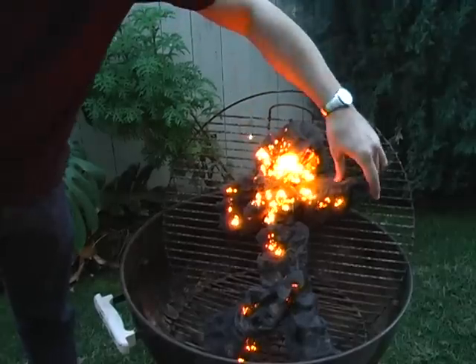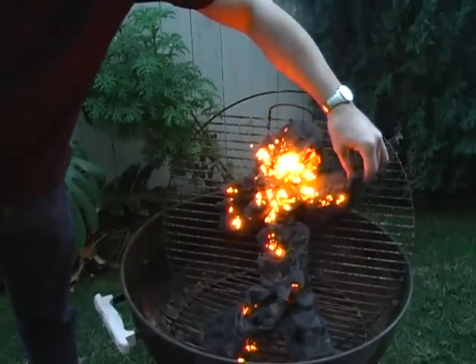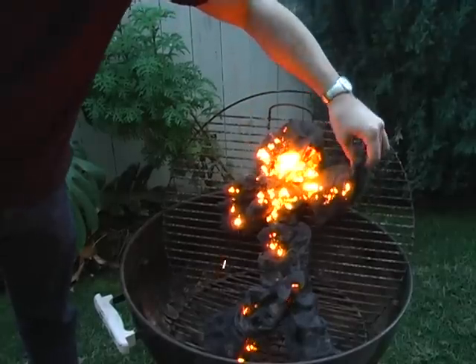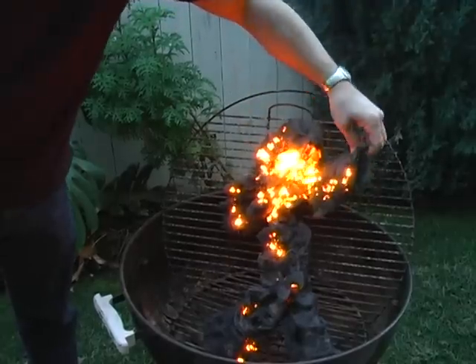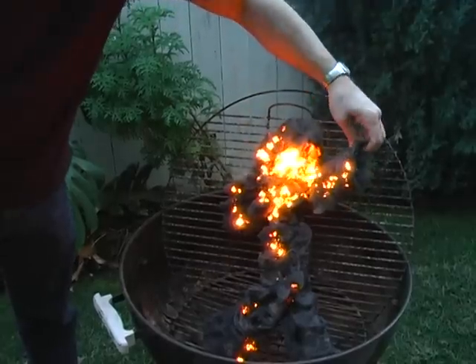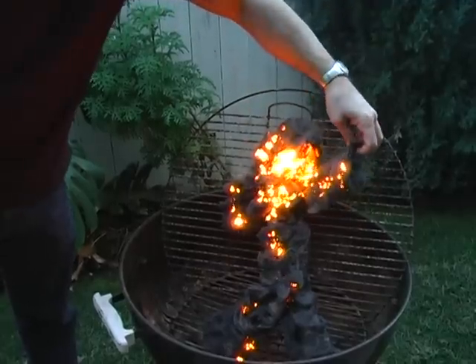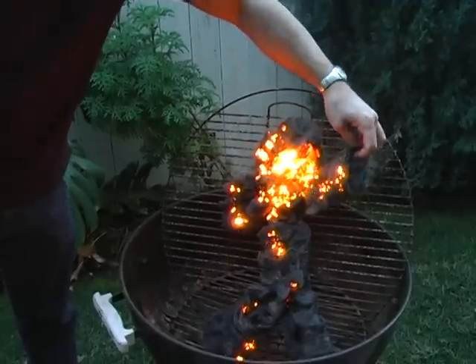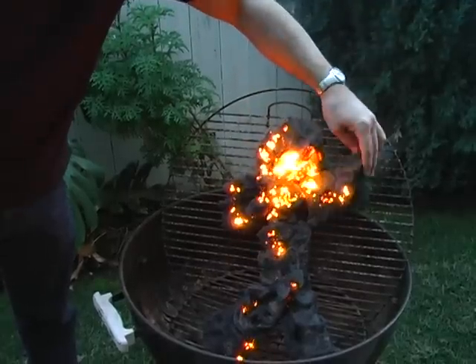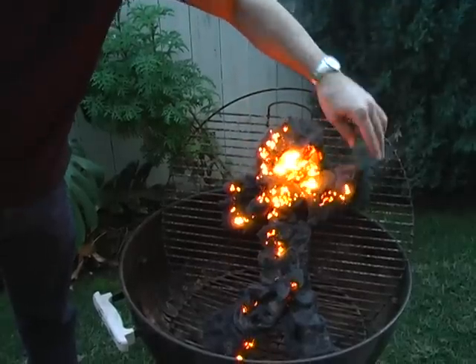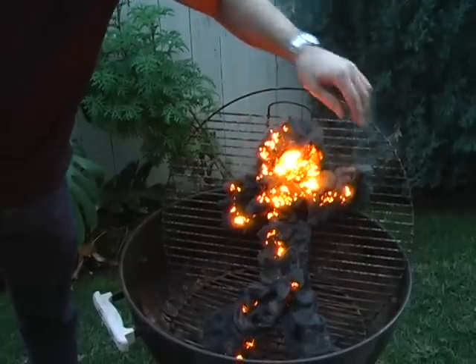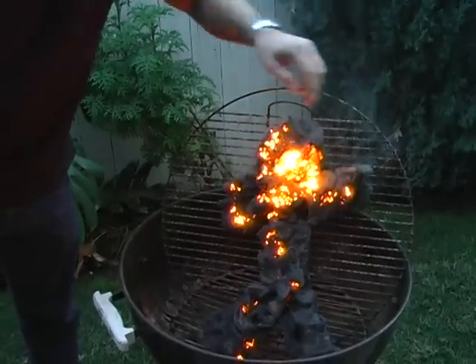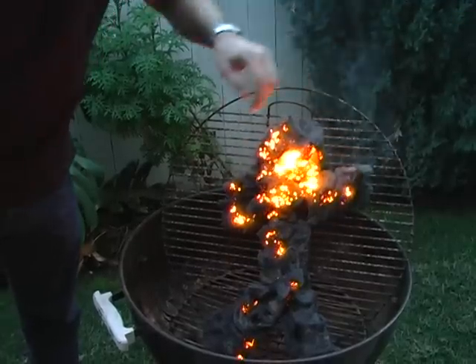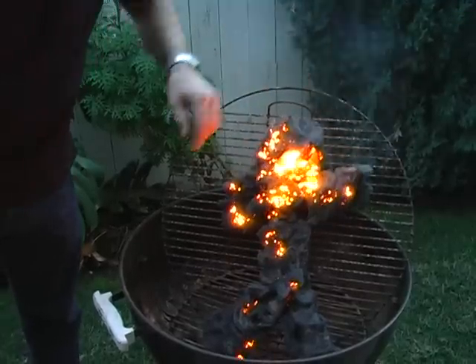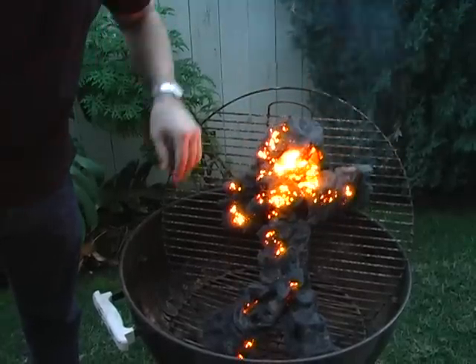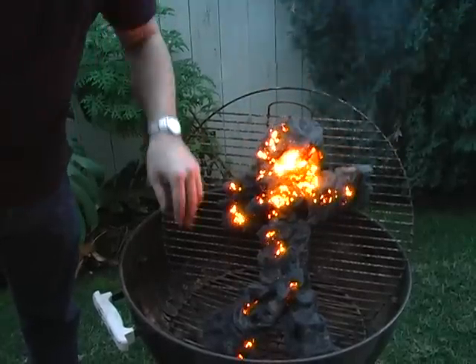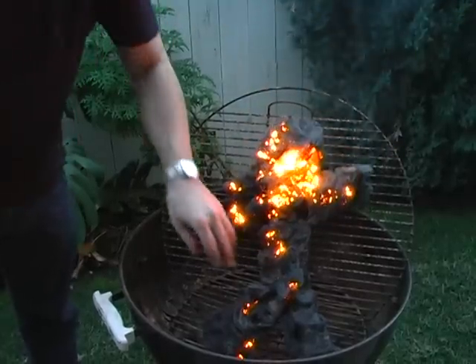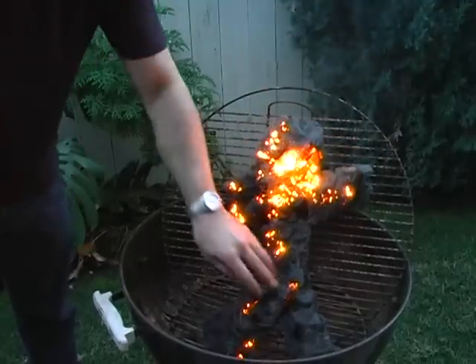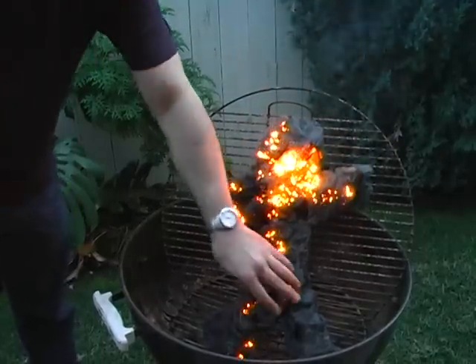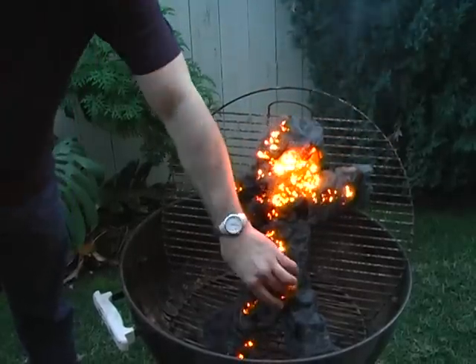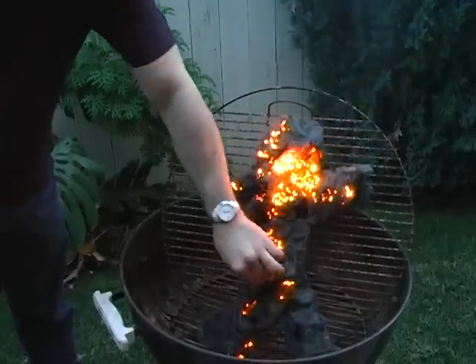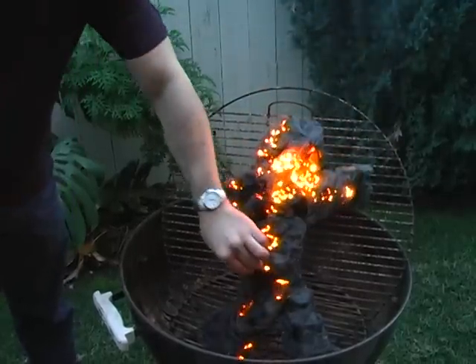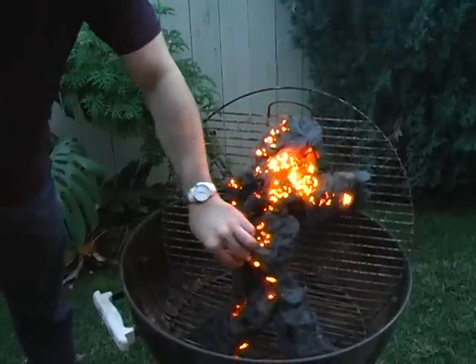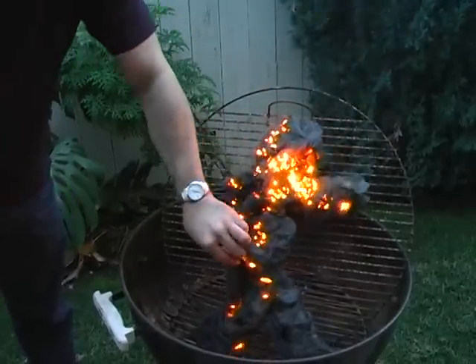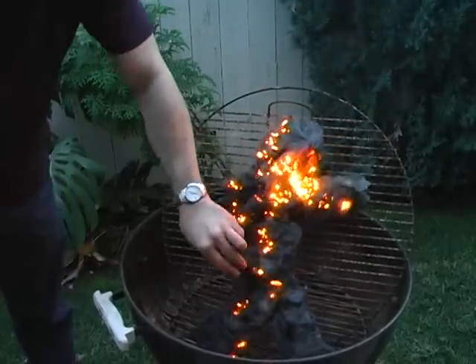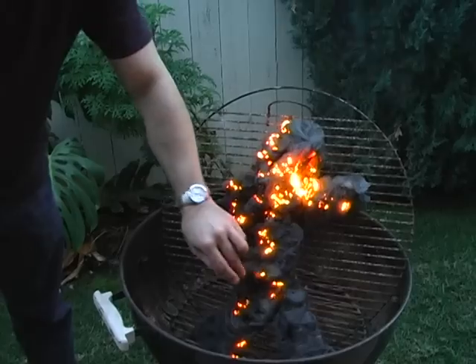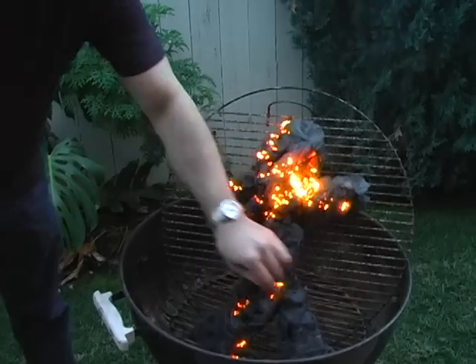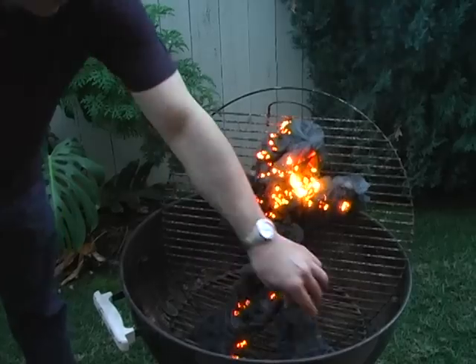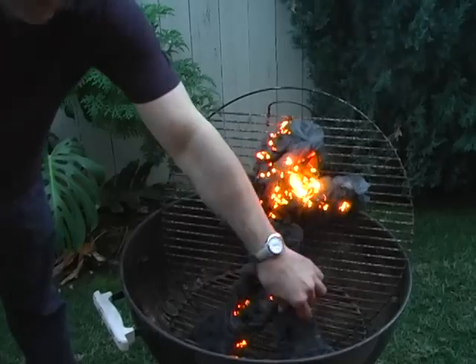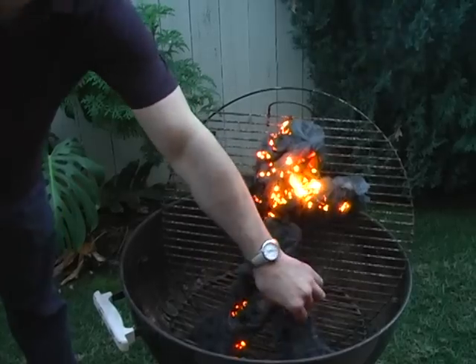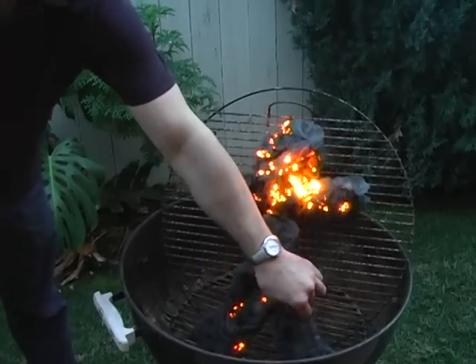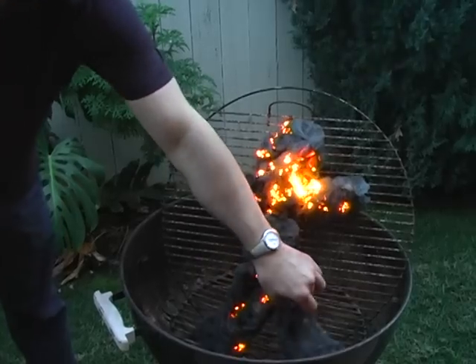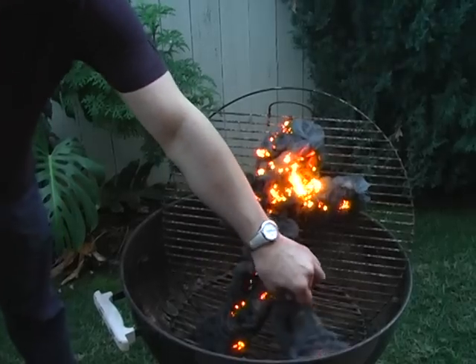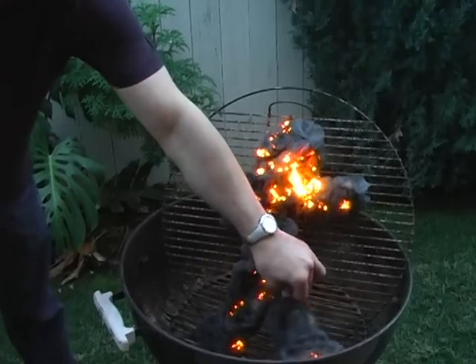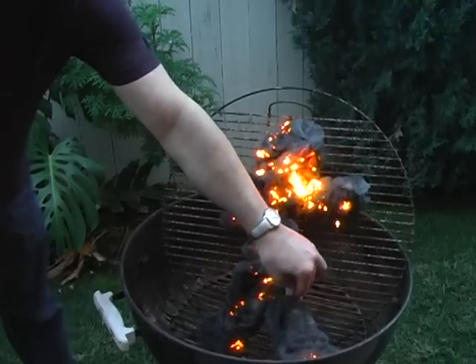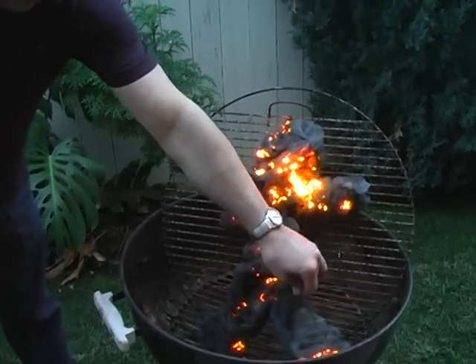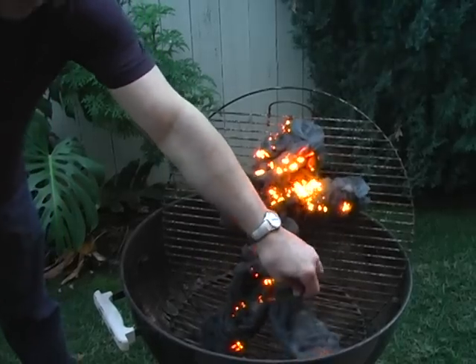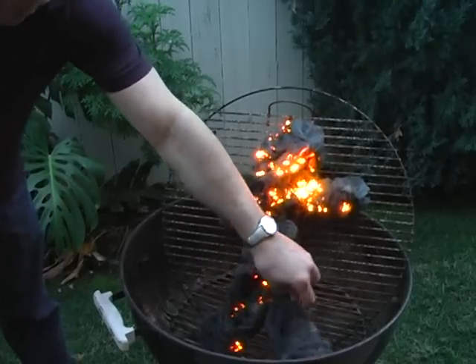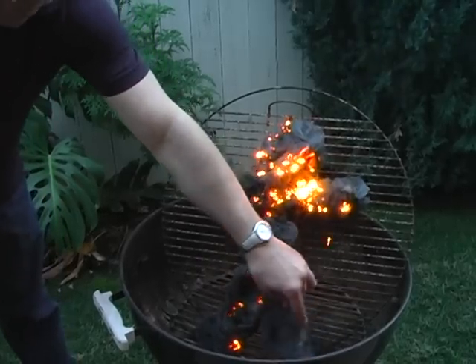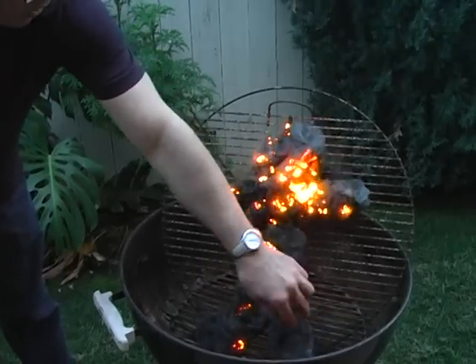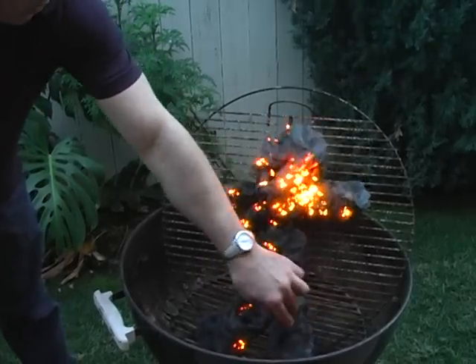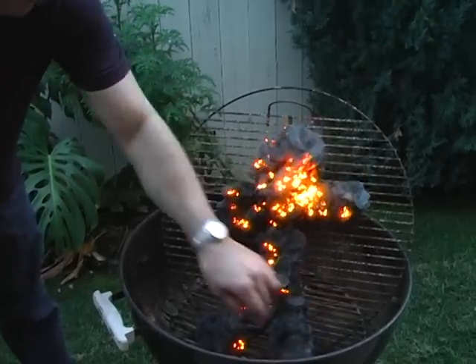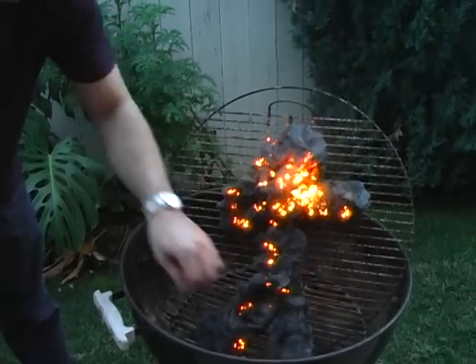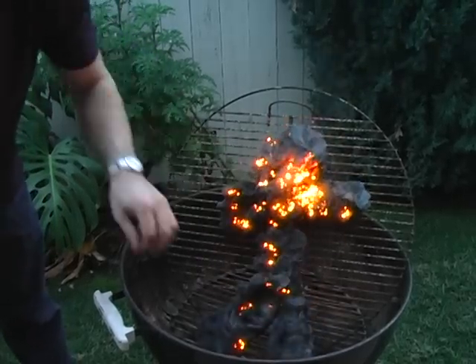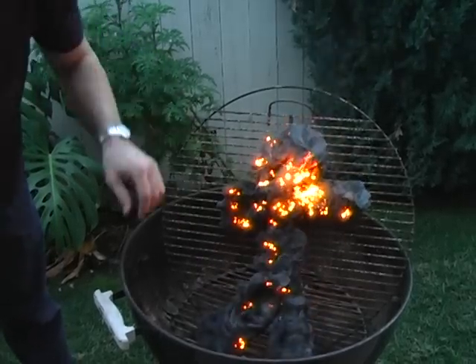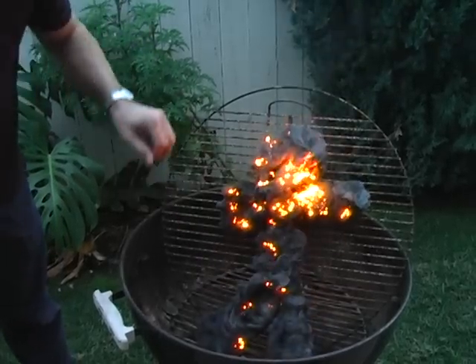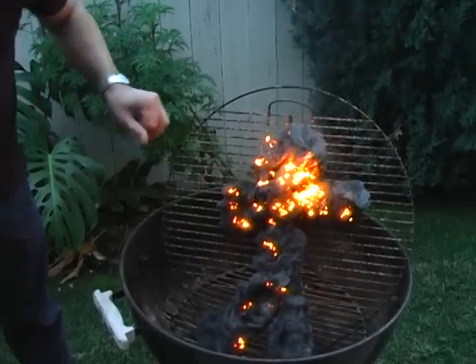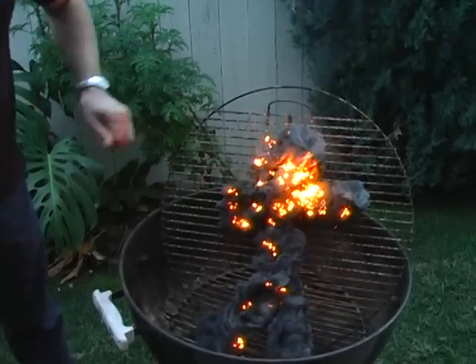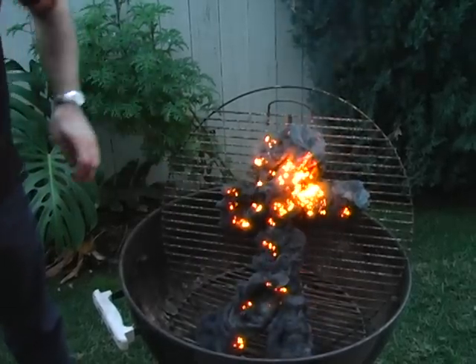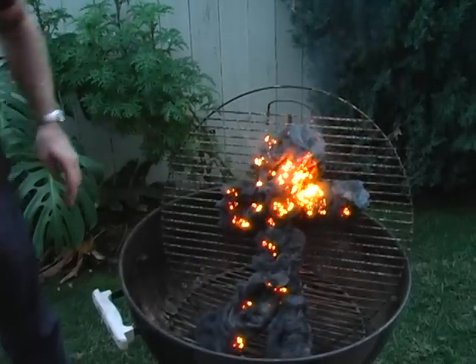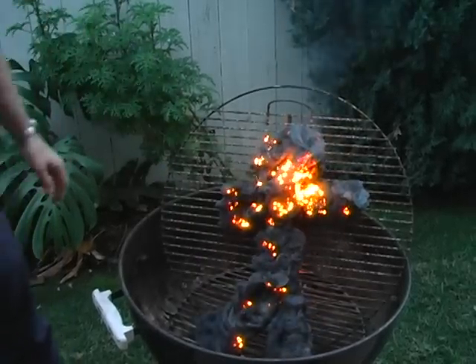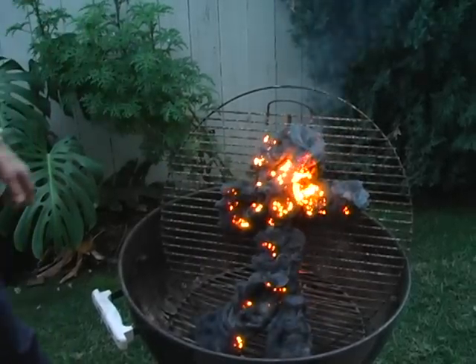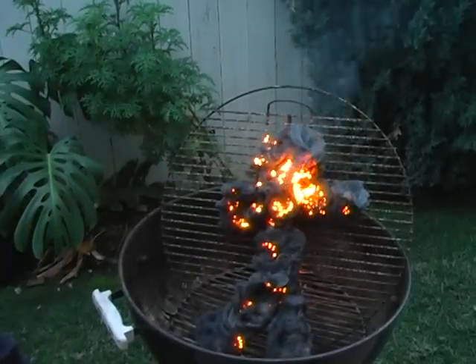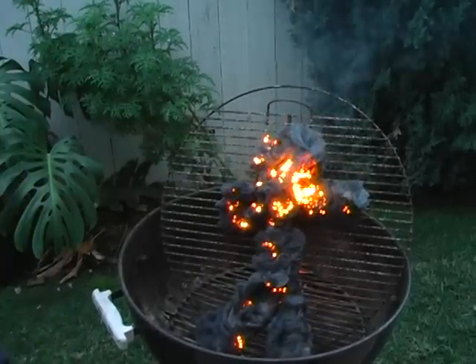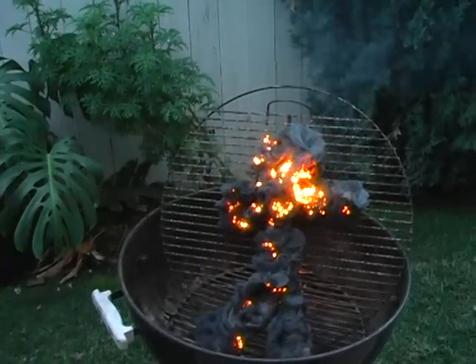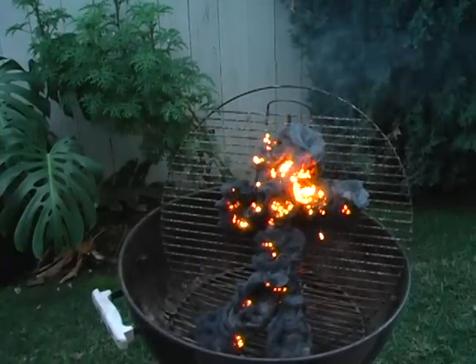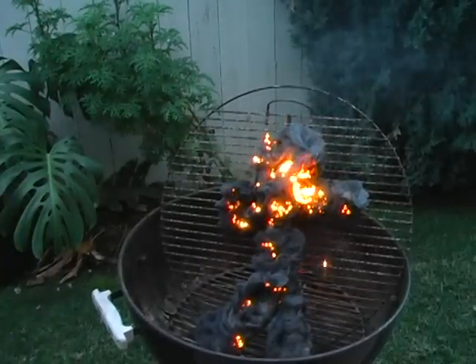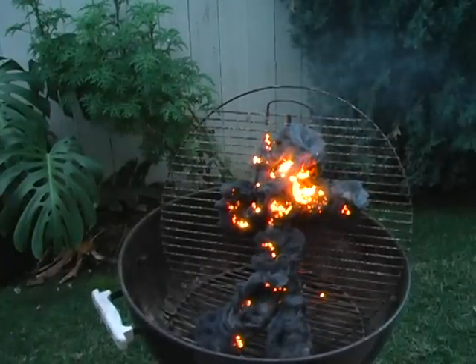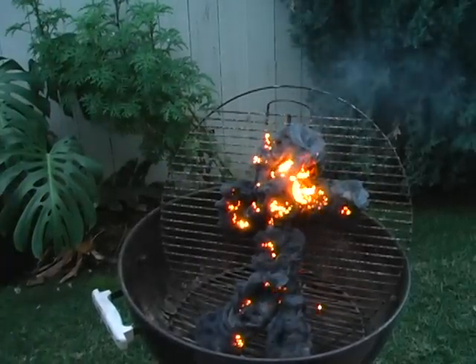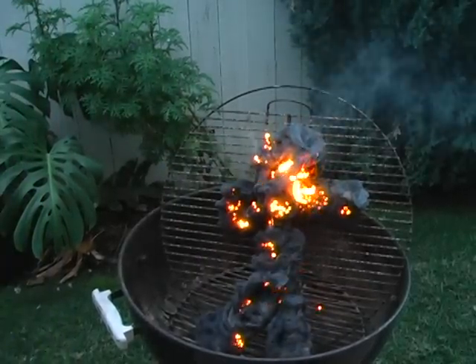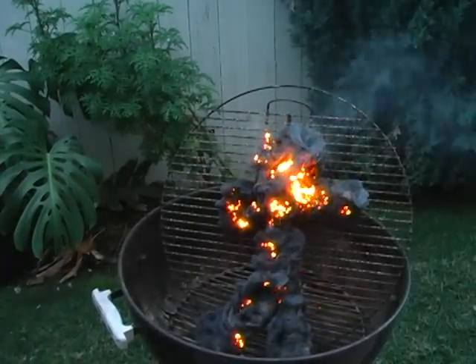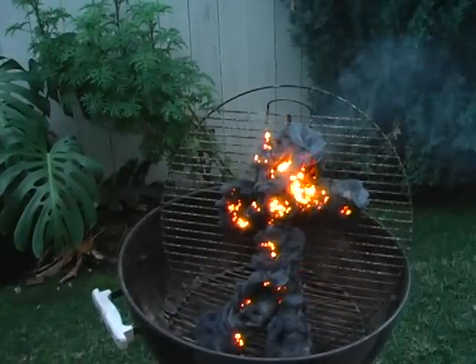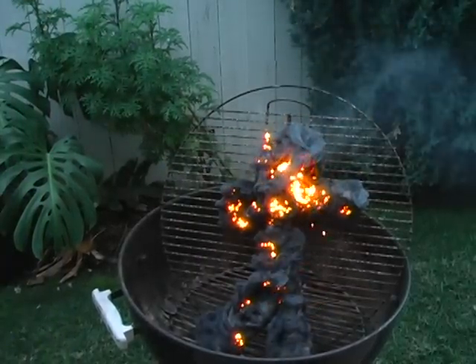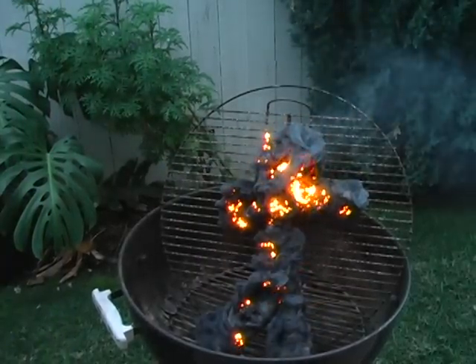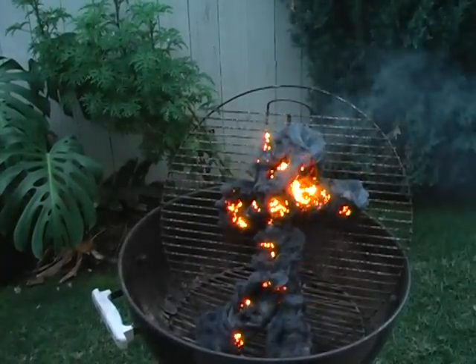Tune in next time when we burn roadkill. All right, we're not going to burn roadkill. Good night everybody.